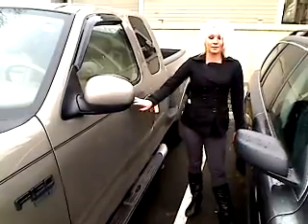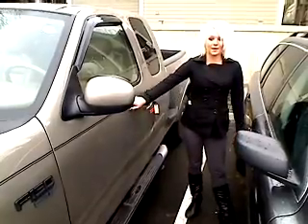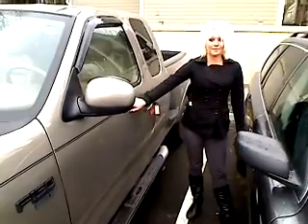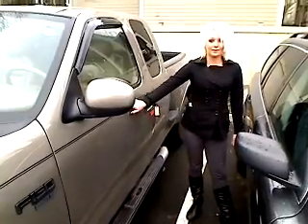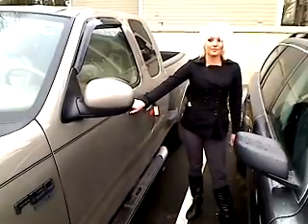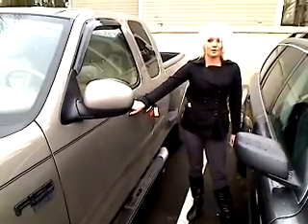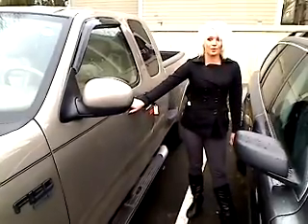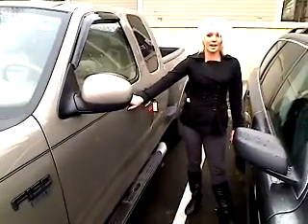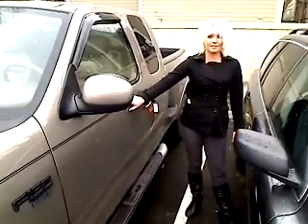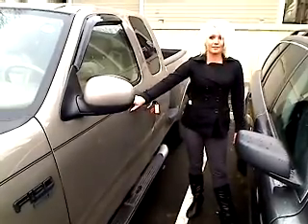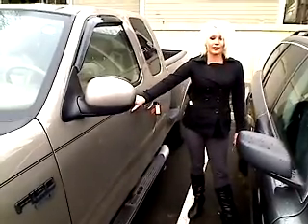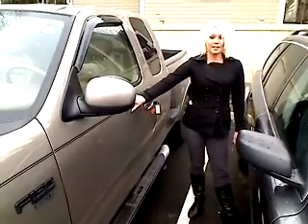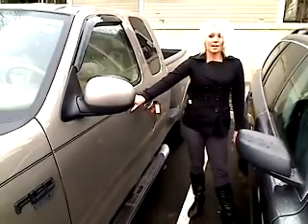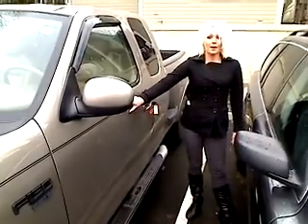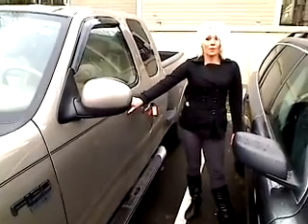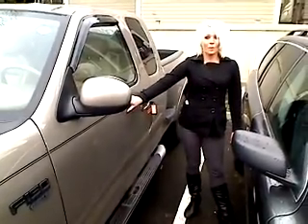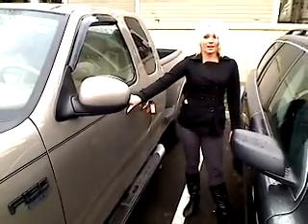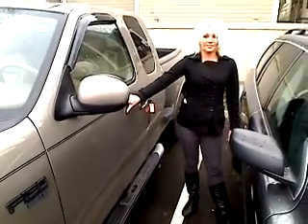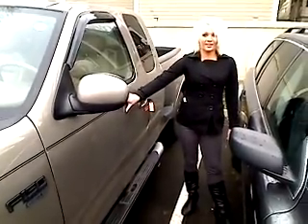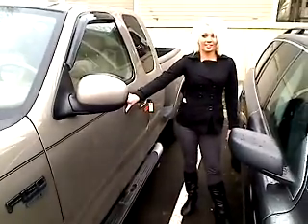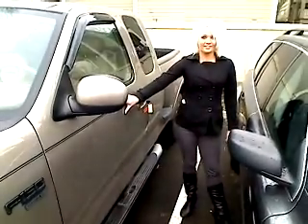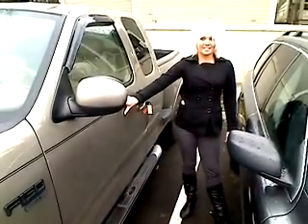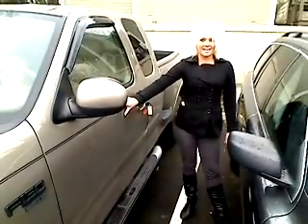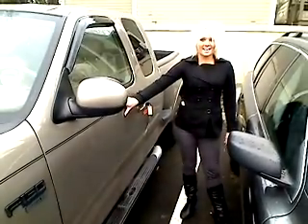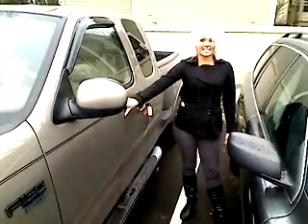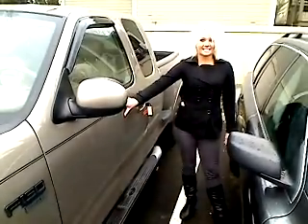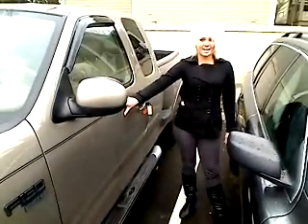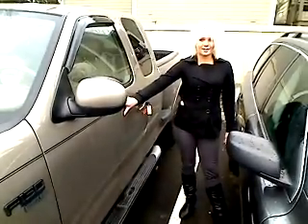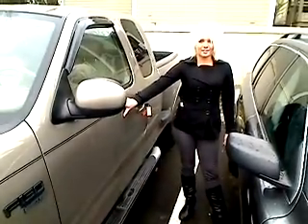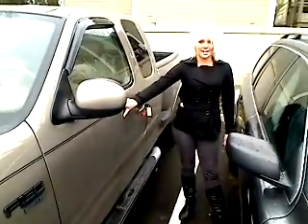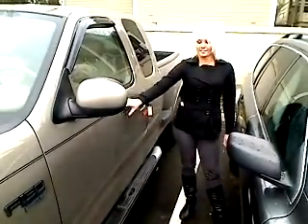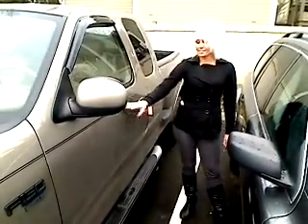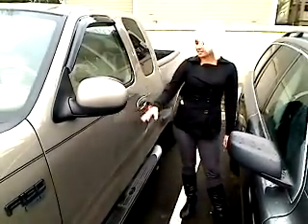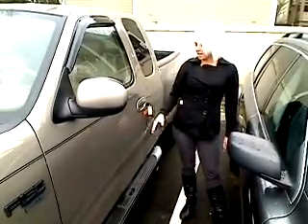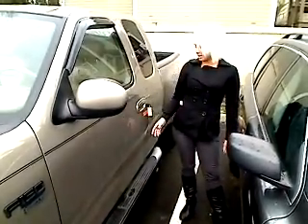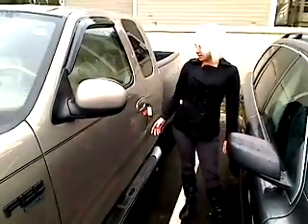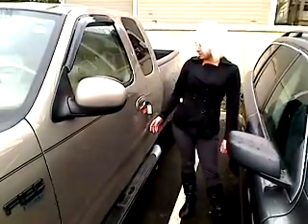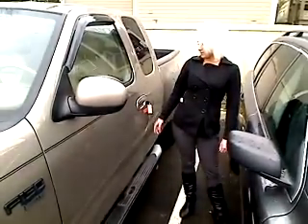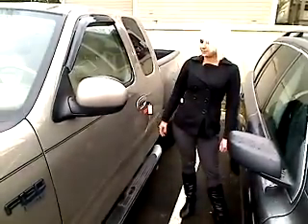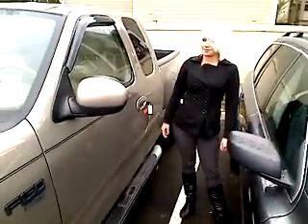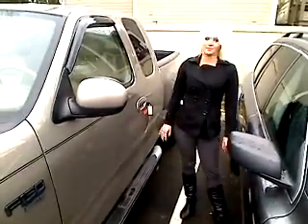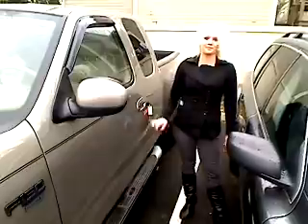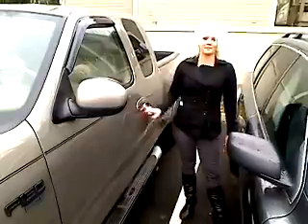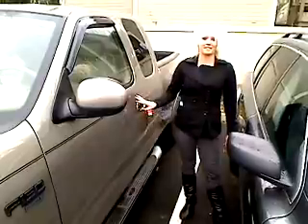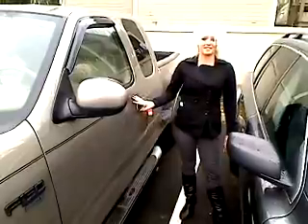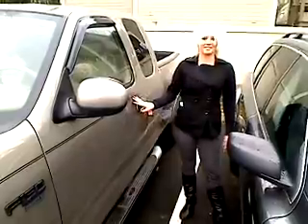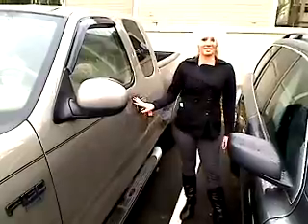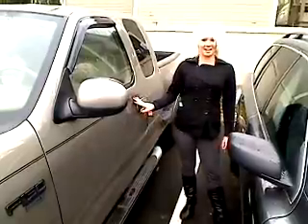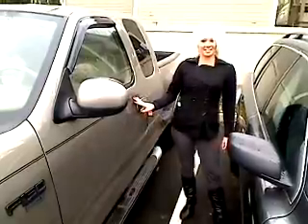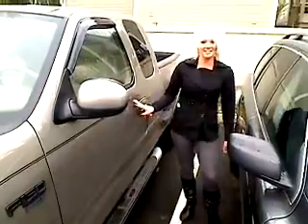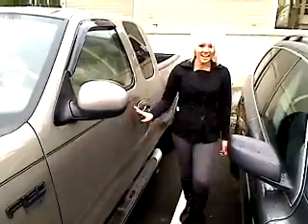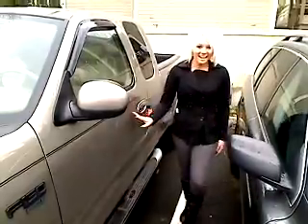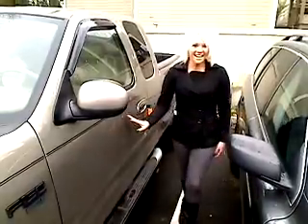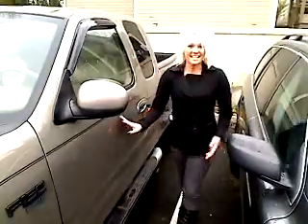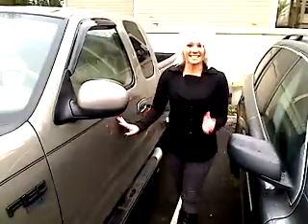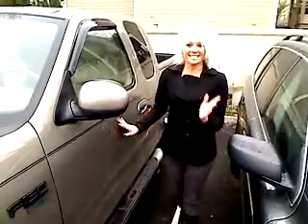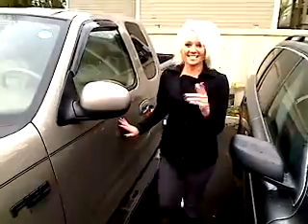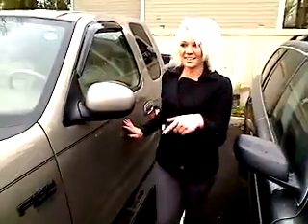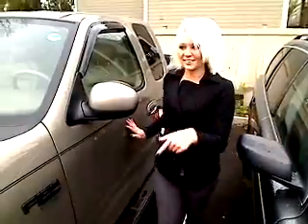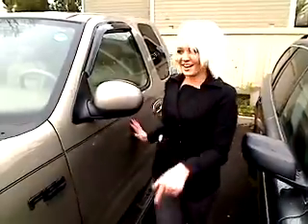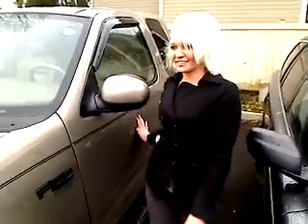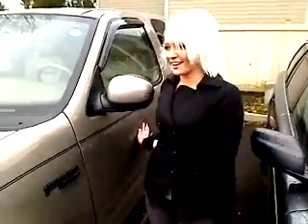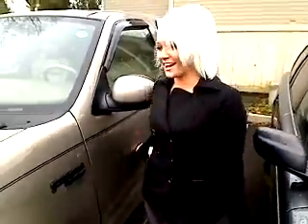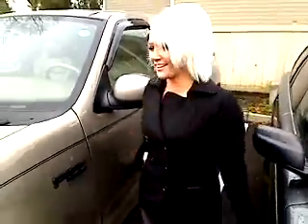Here we have a Ford F-150 Lariat. As for the stock number — this one doesn't have a stock number. Let's take a walk around.